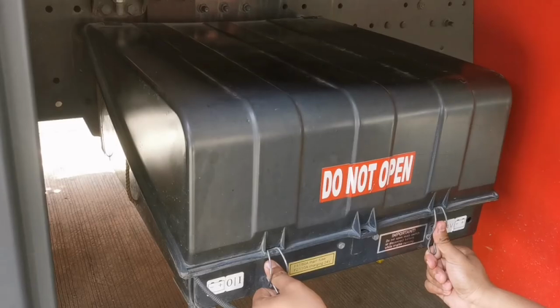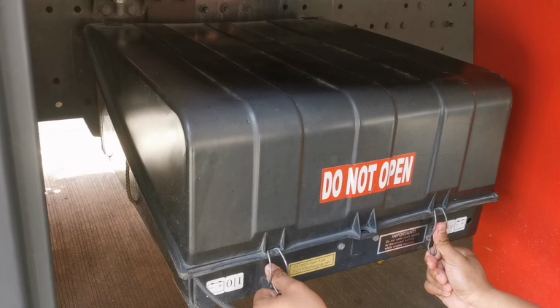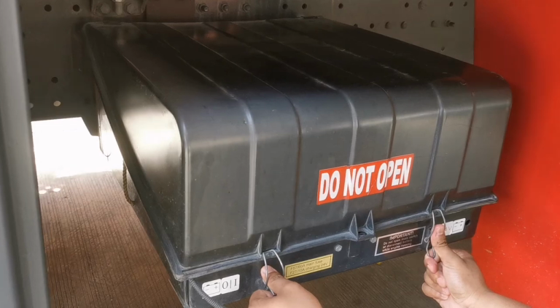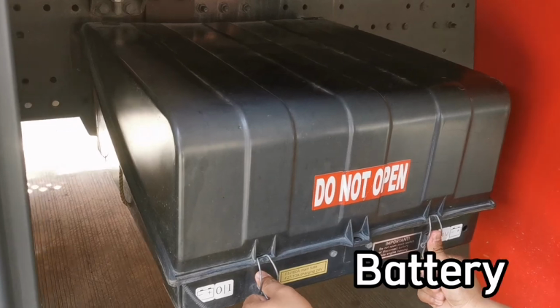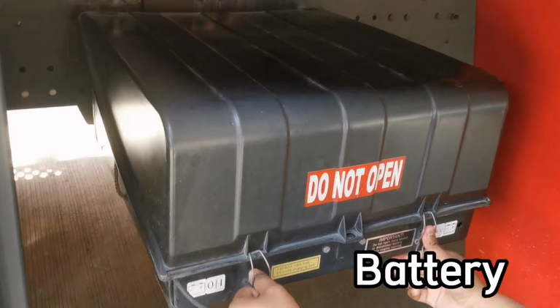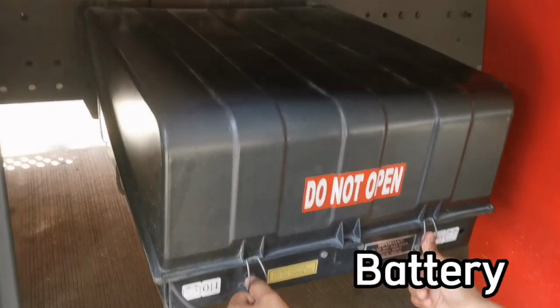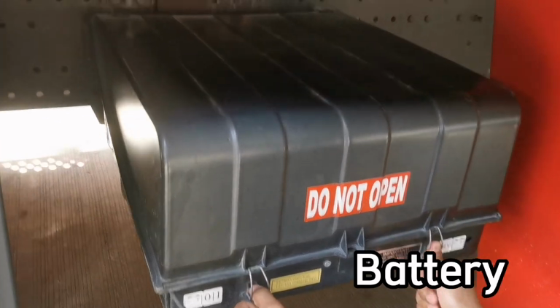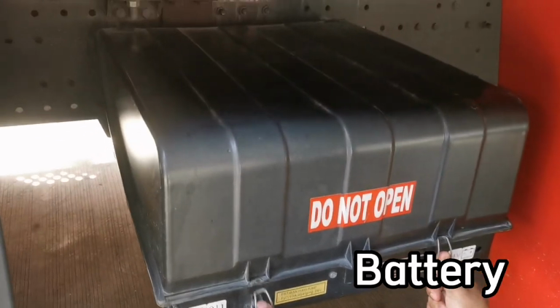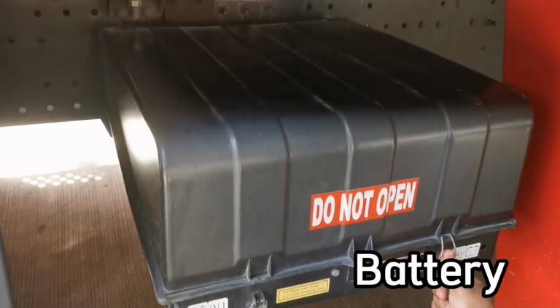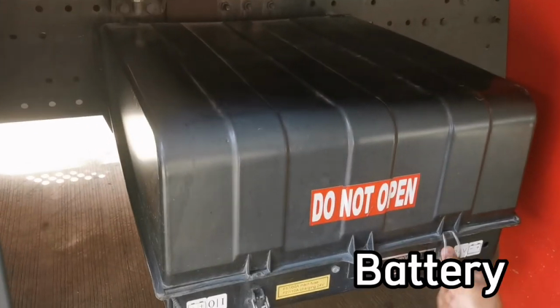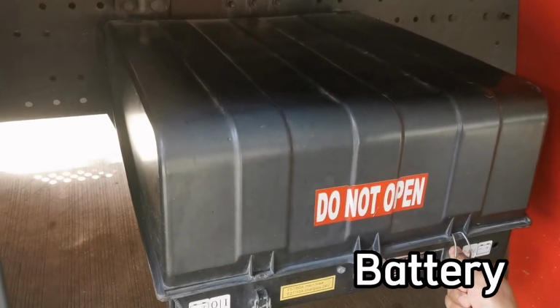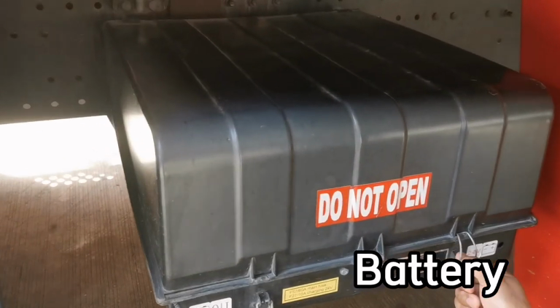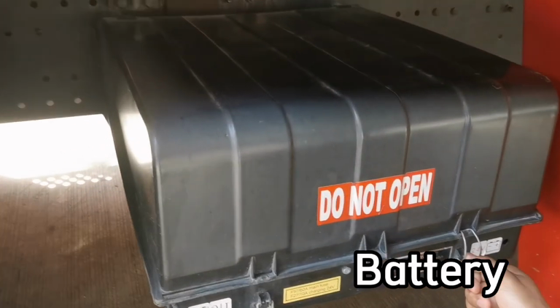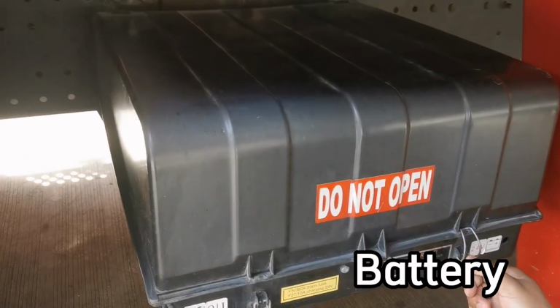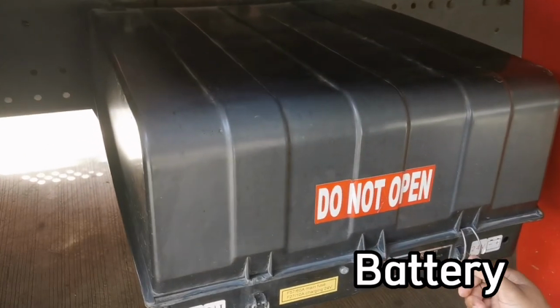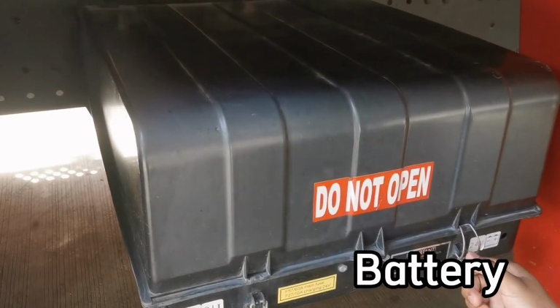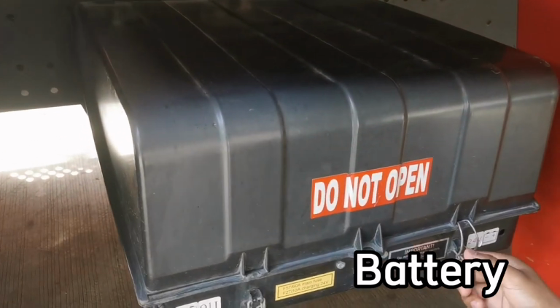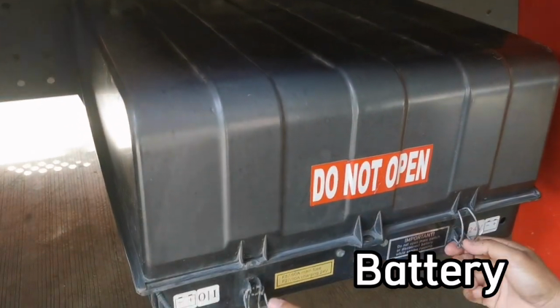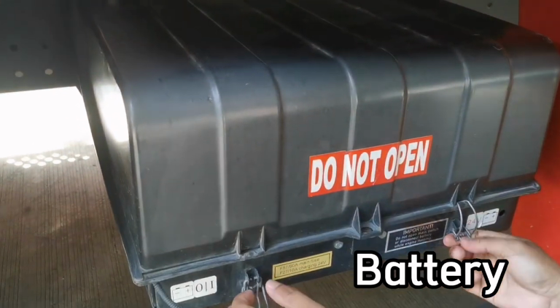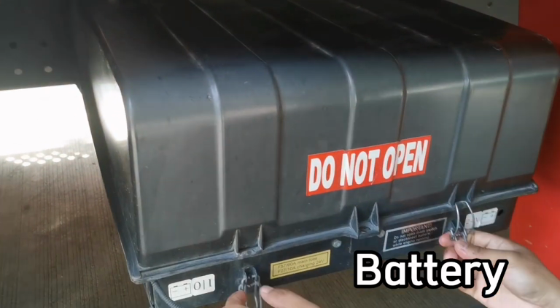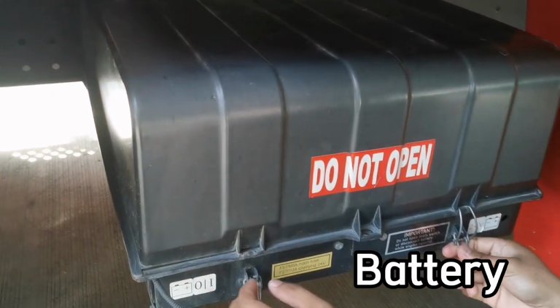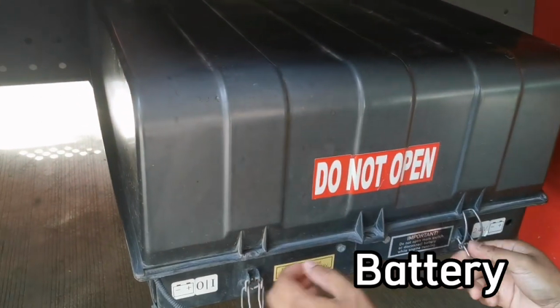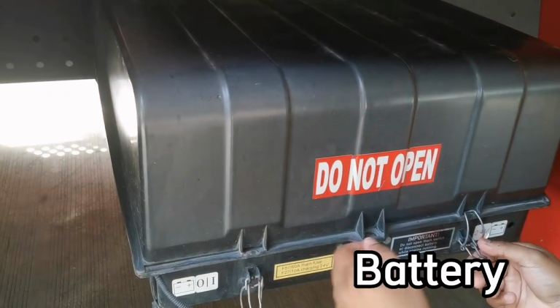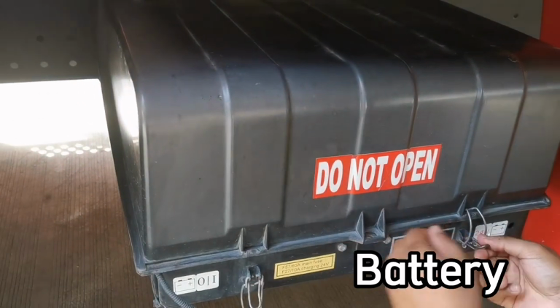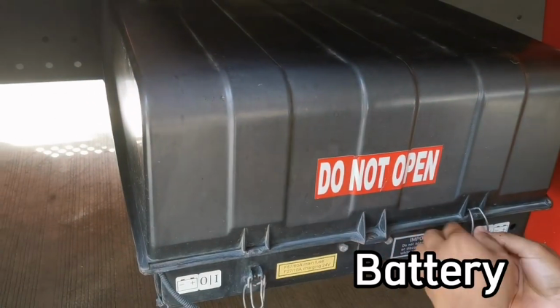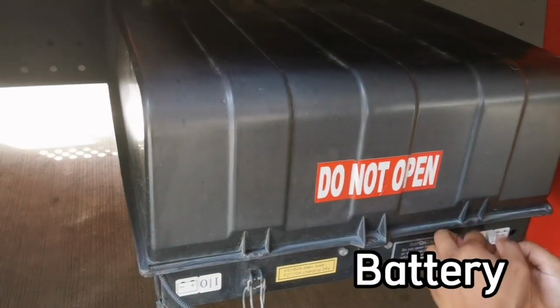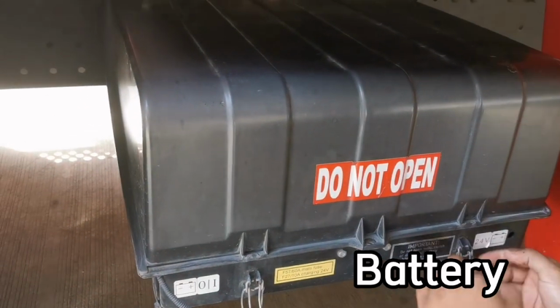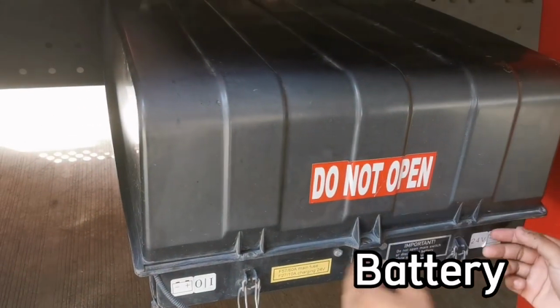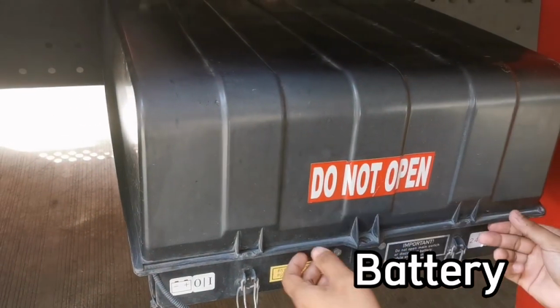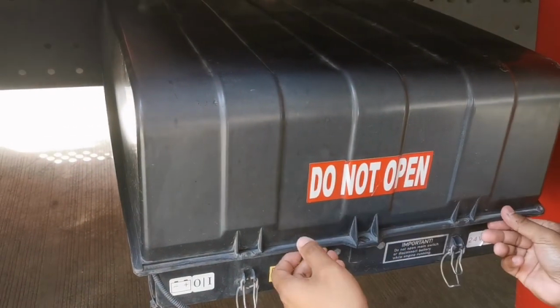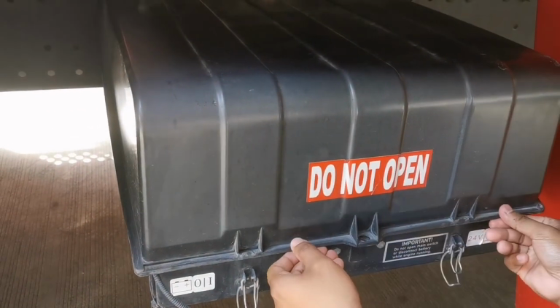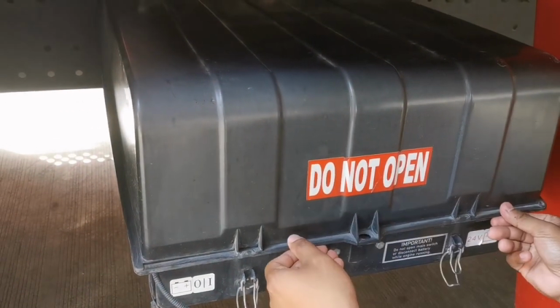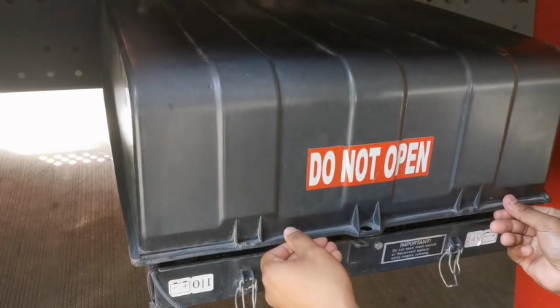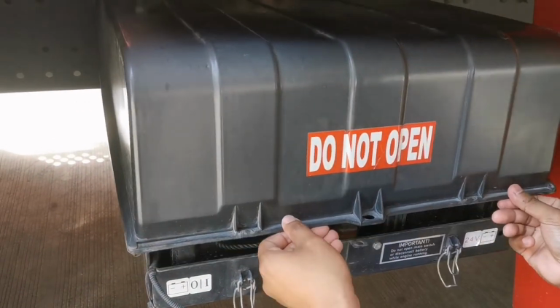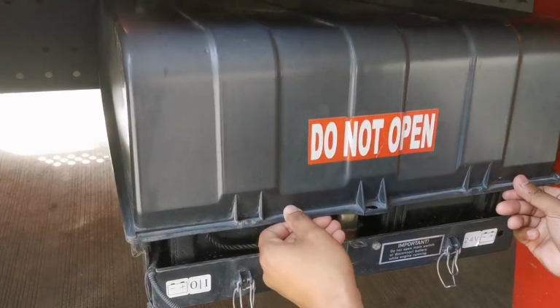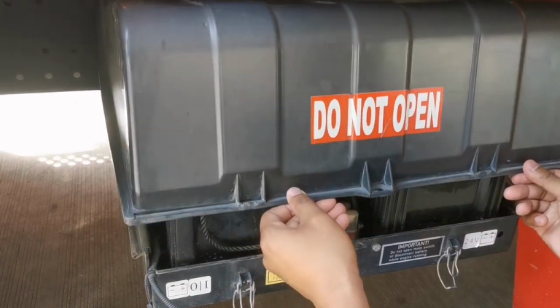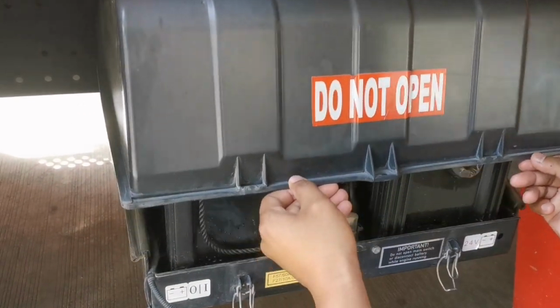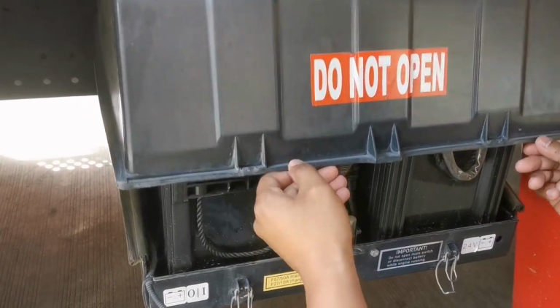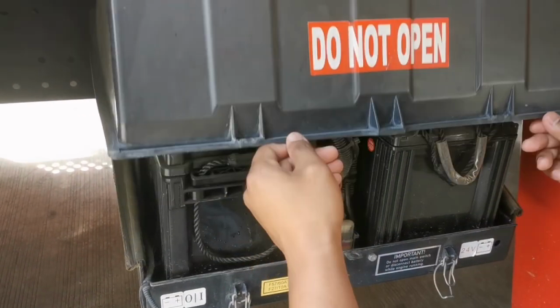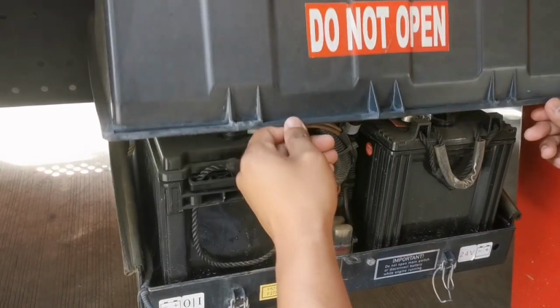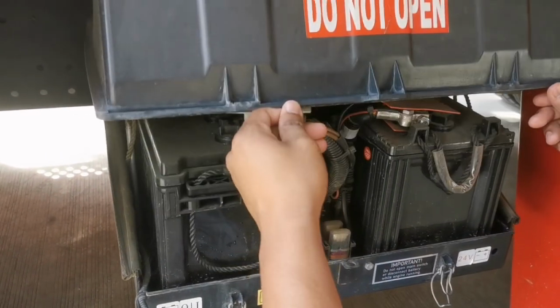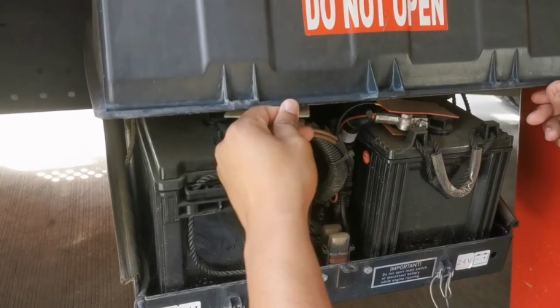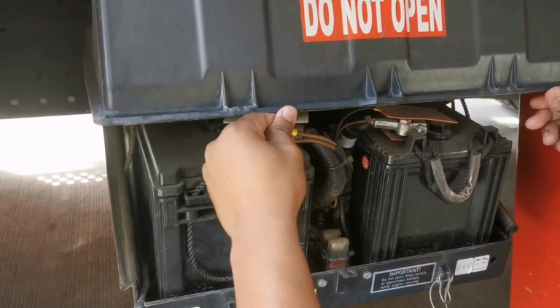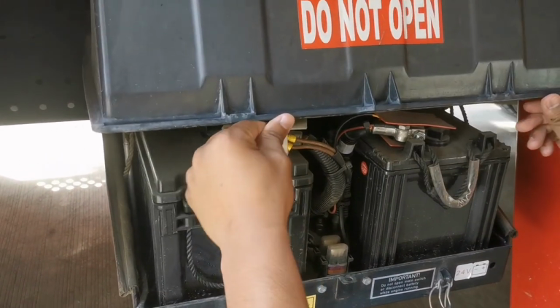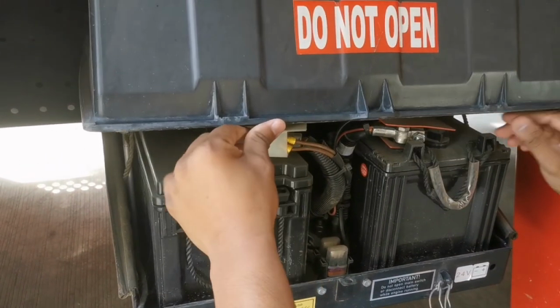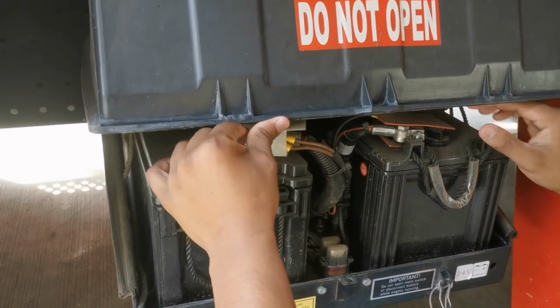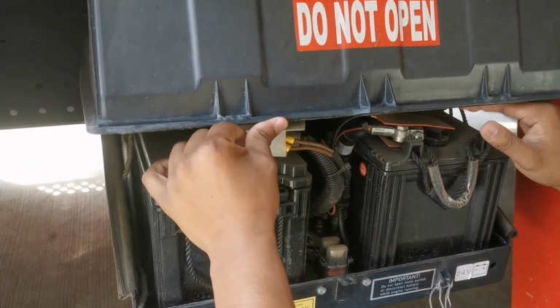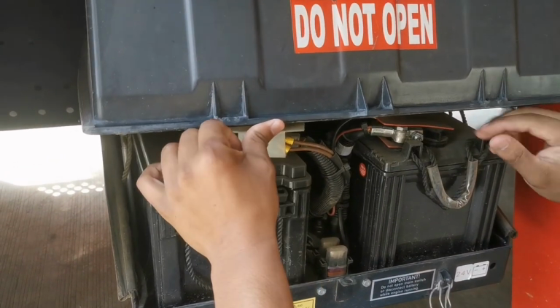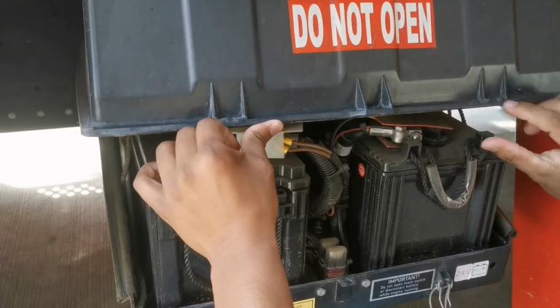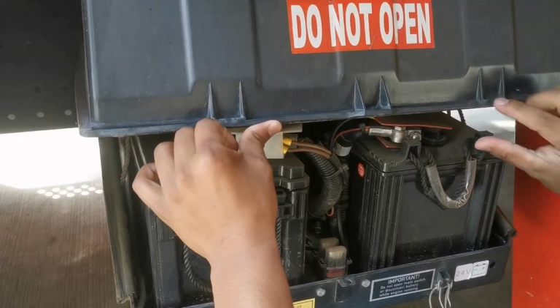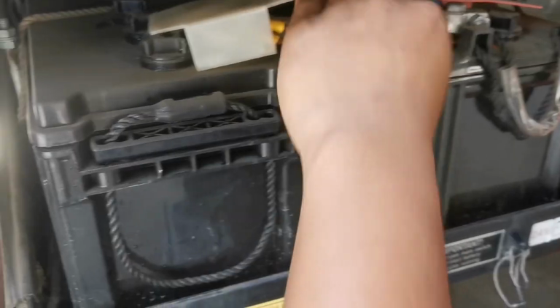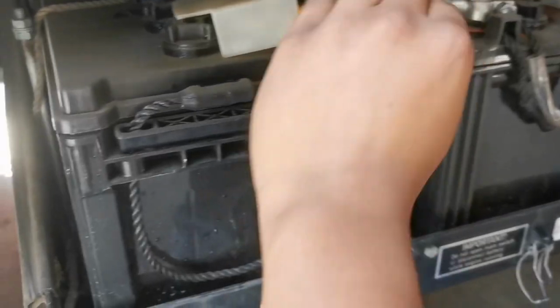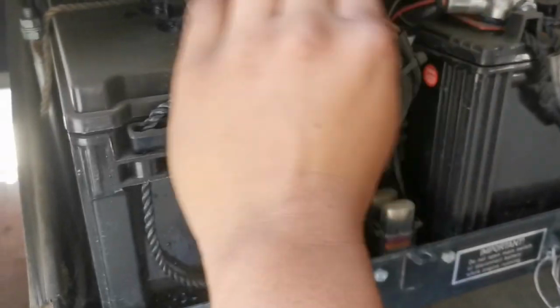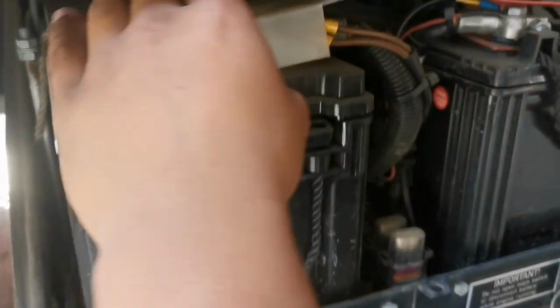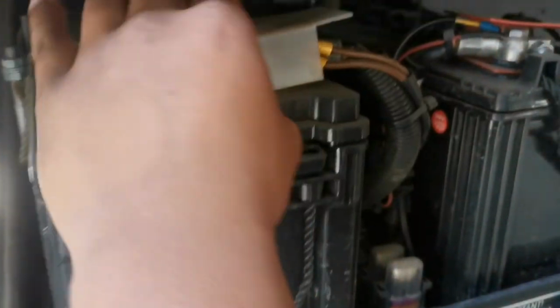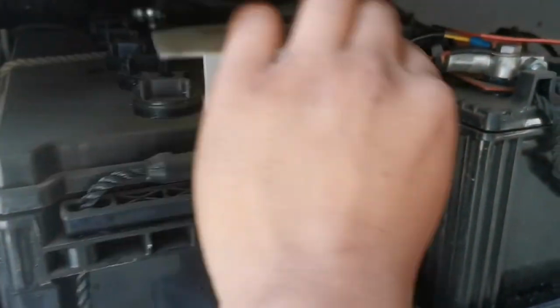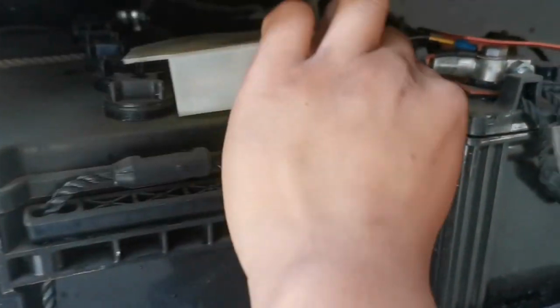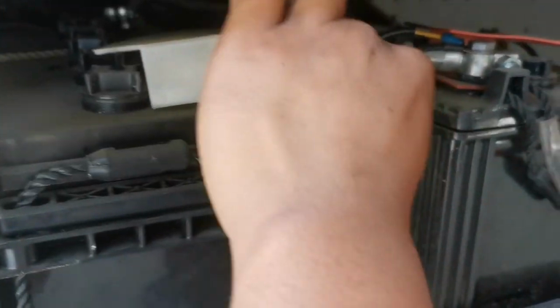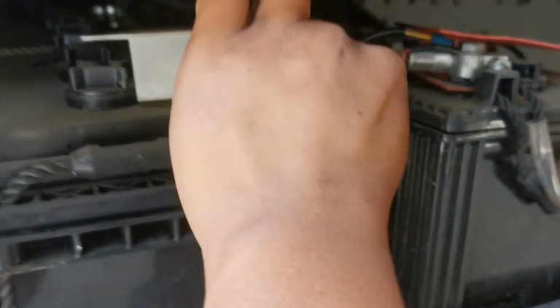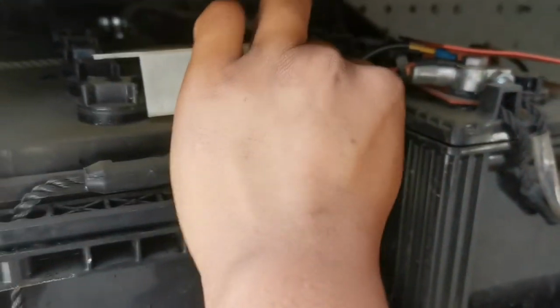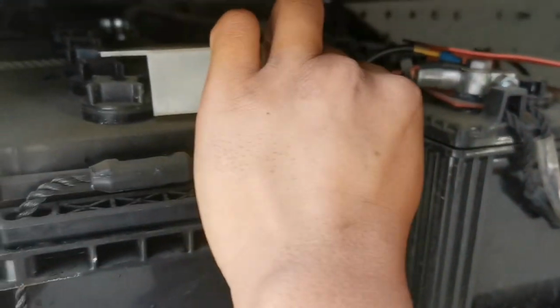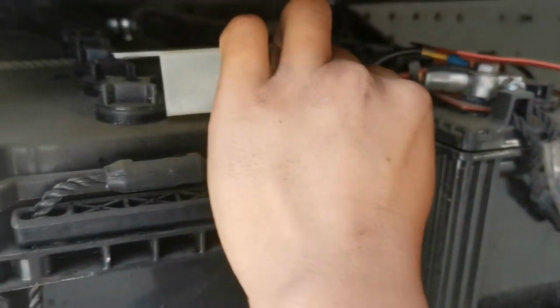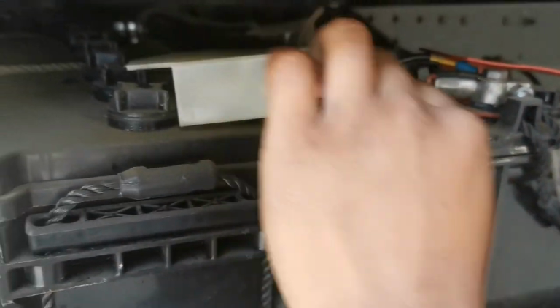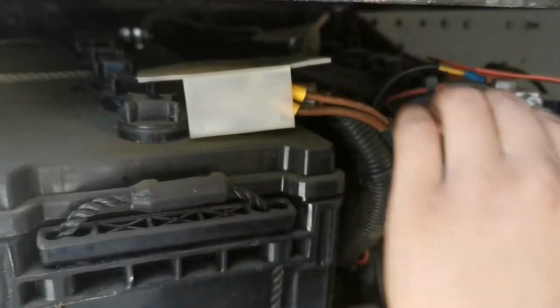Battery. Check the terminals for corrosion and ensure it has a strong charge. Confirm that the battery is properly connected.